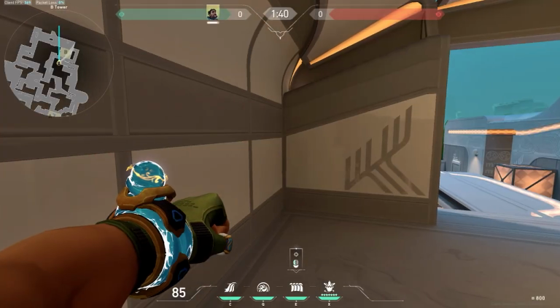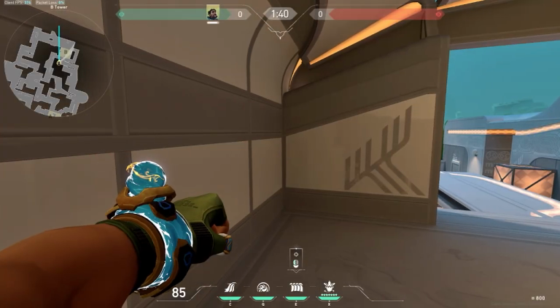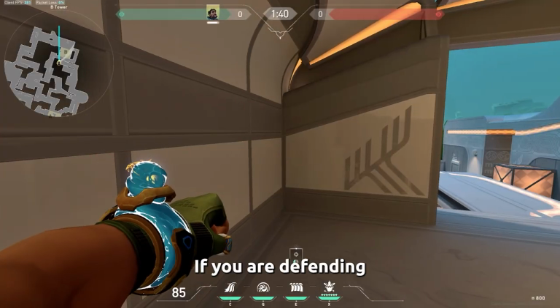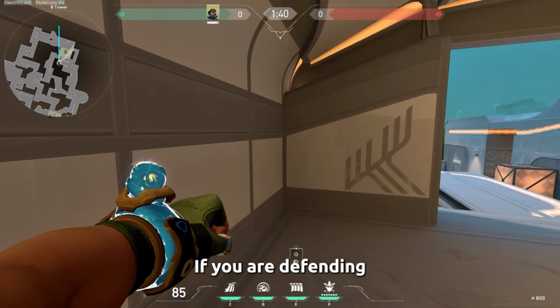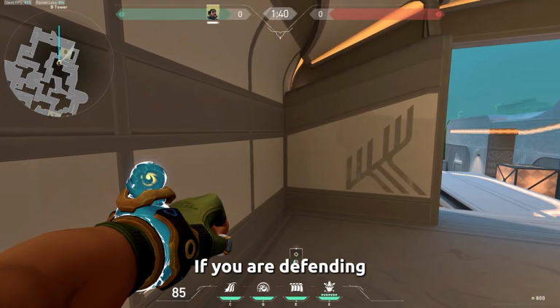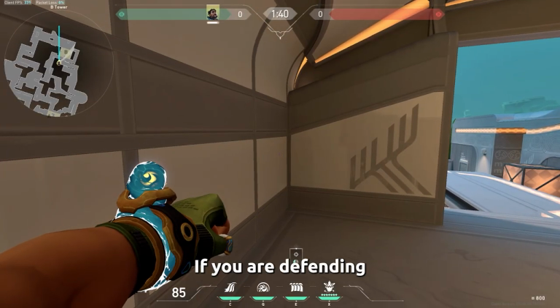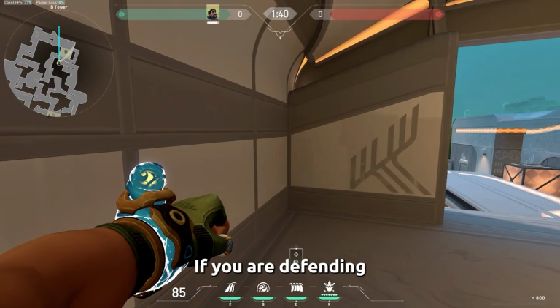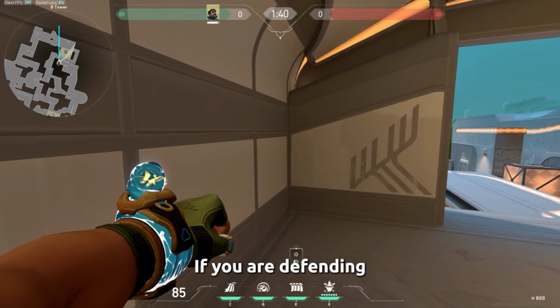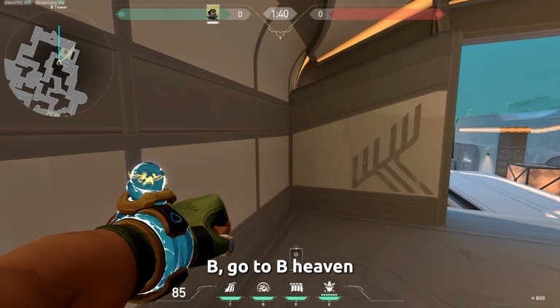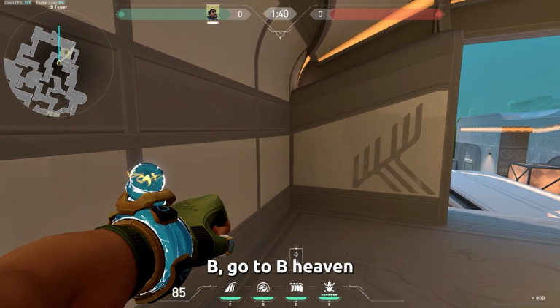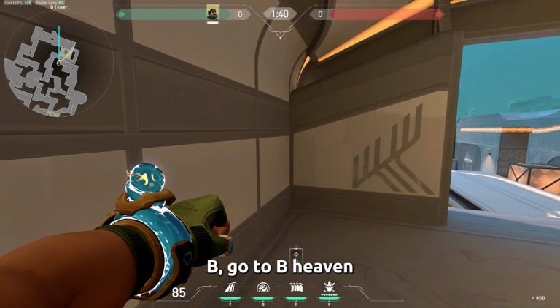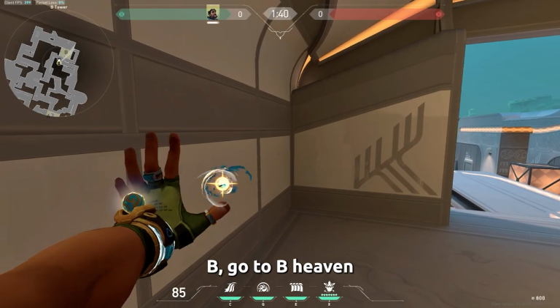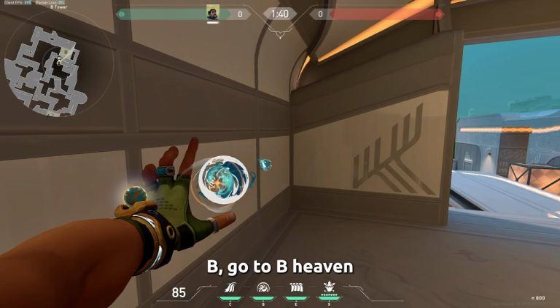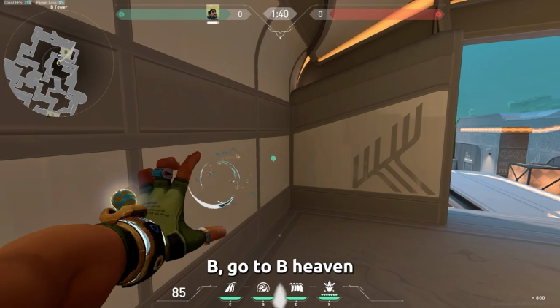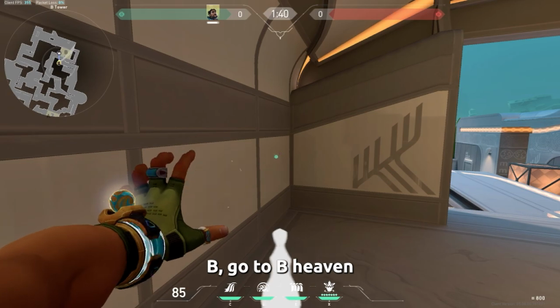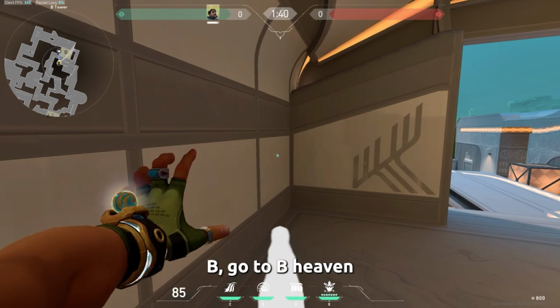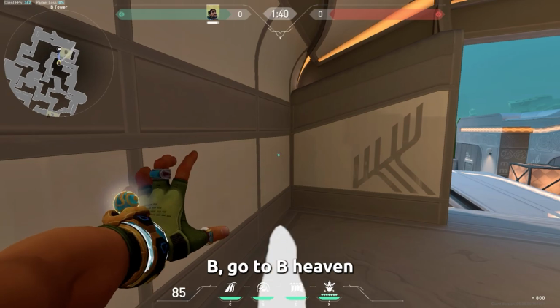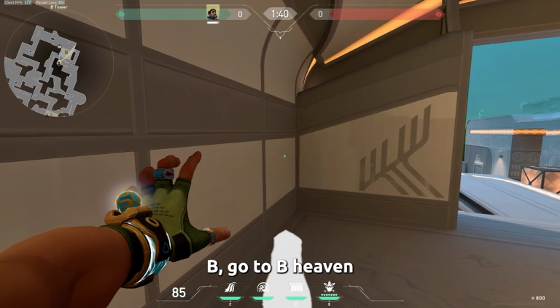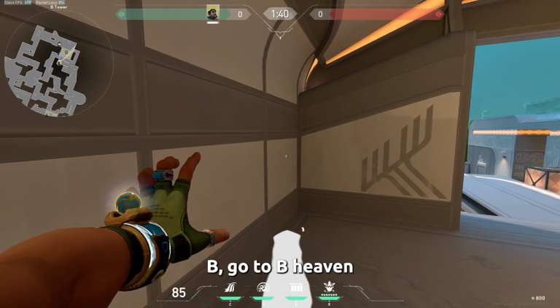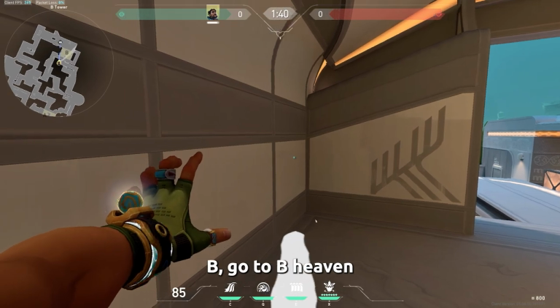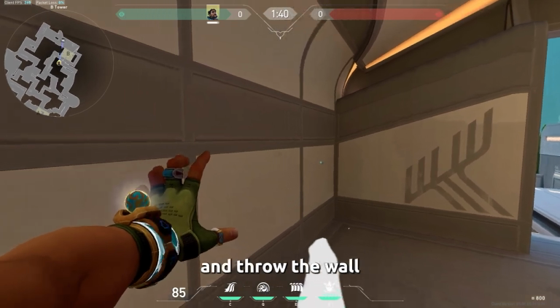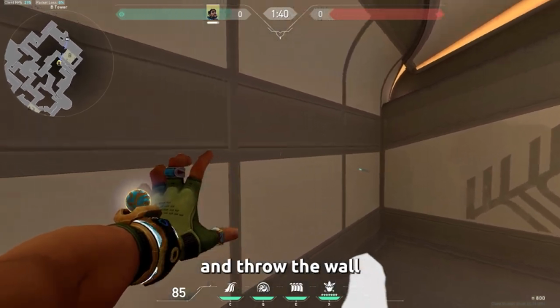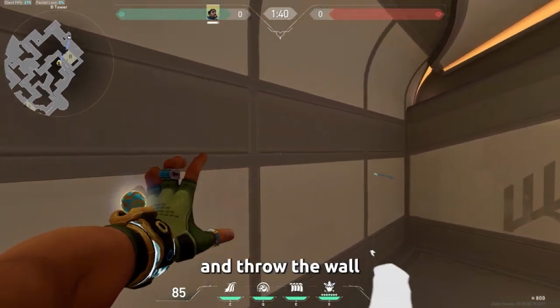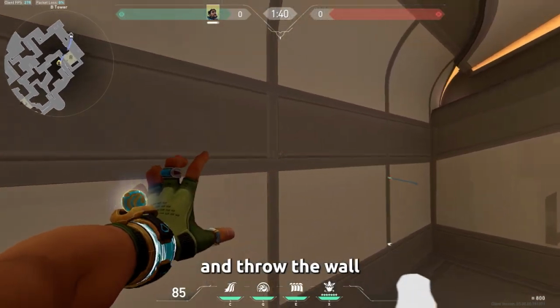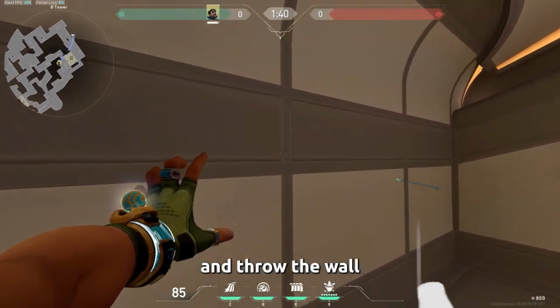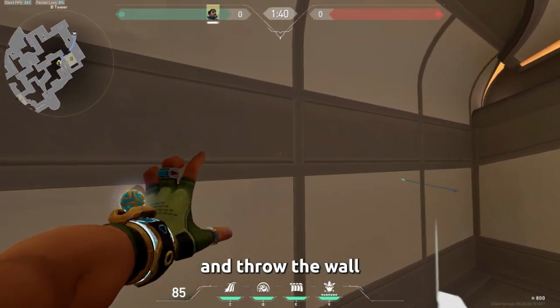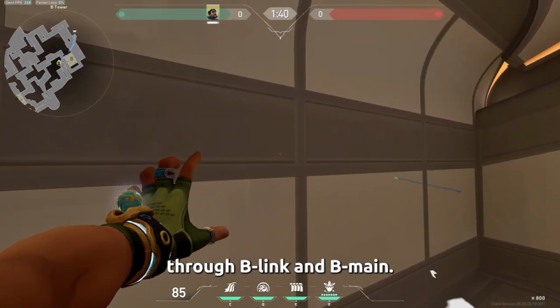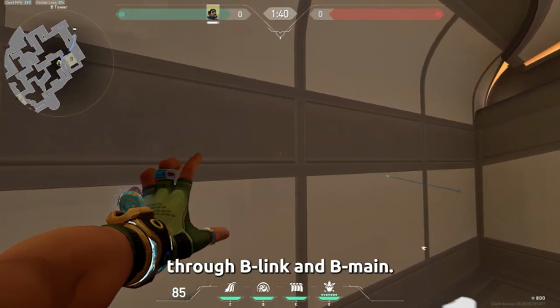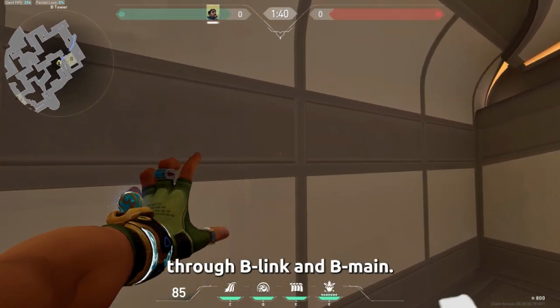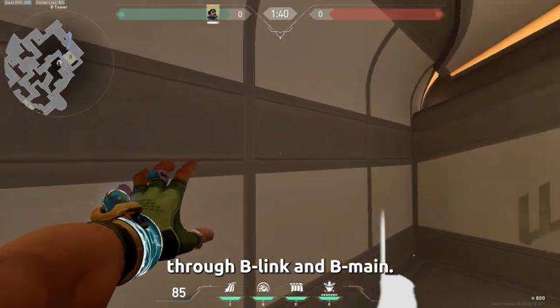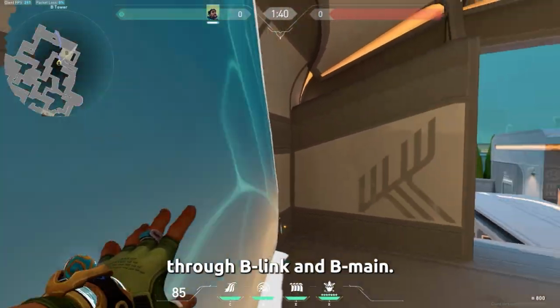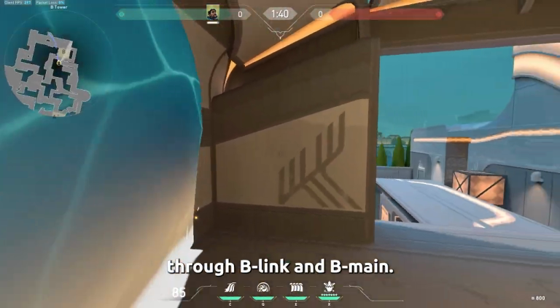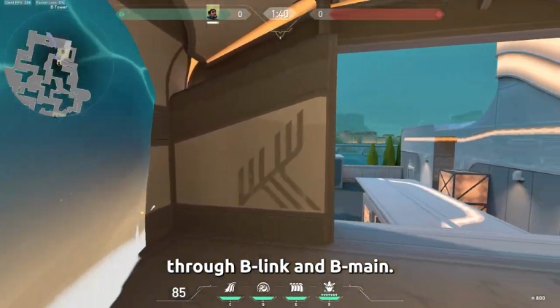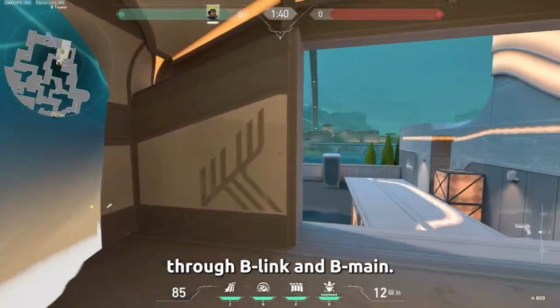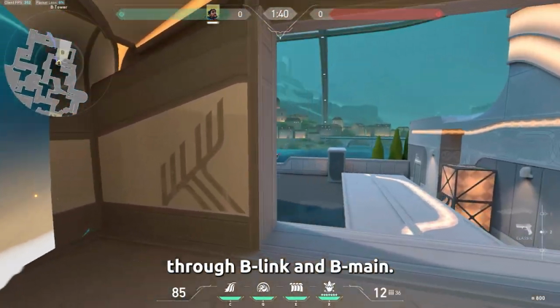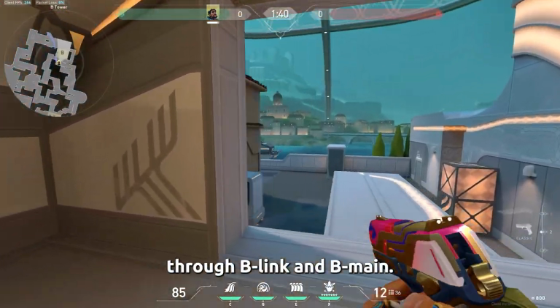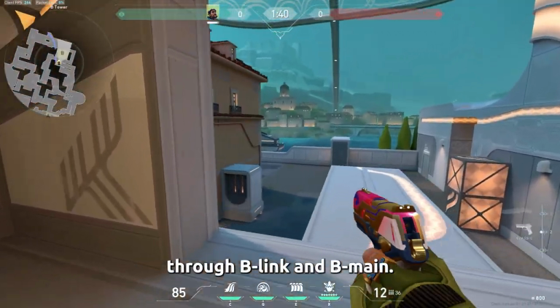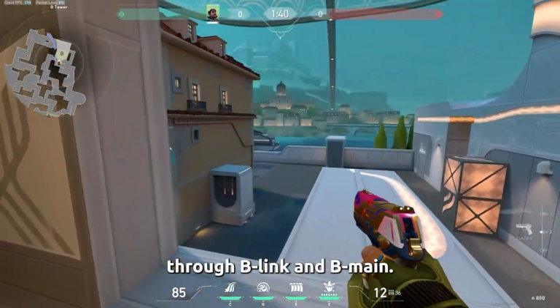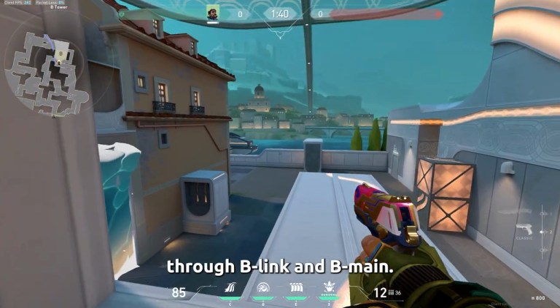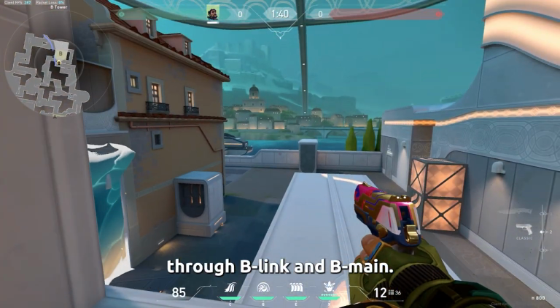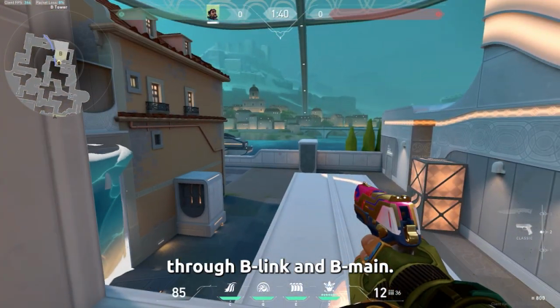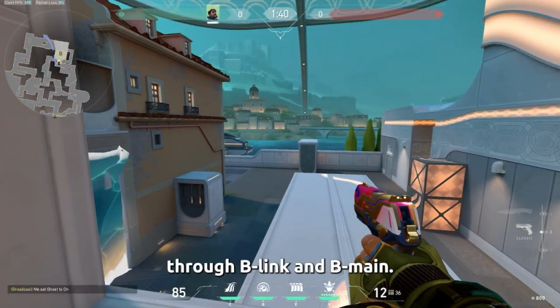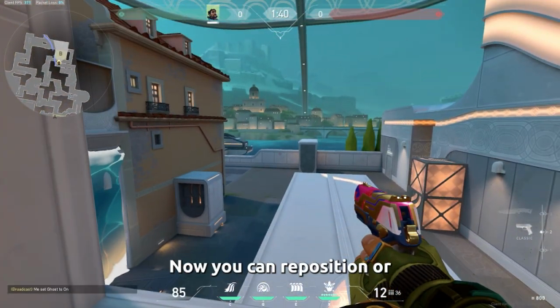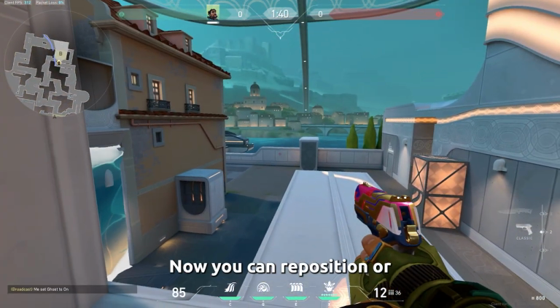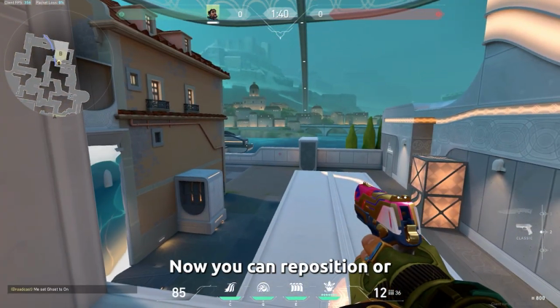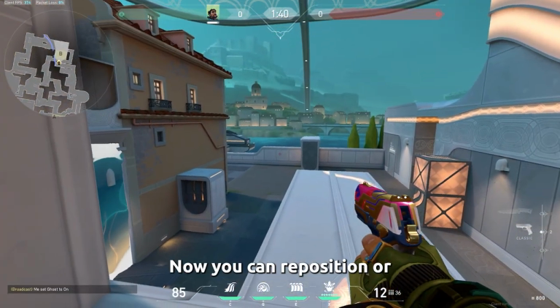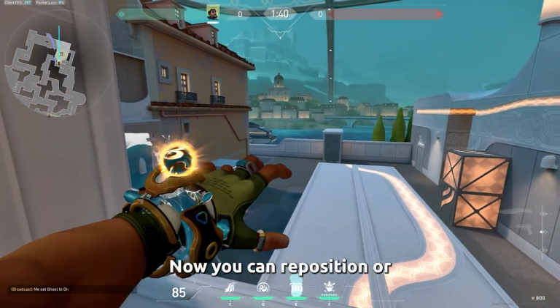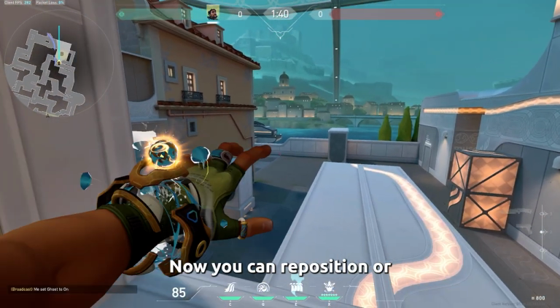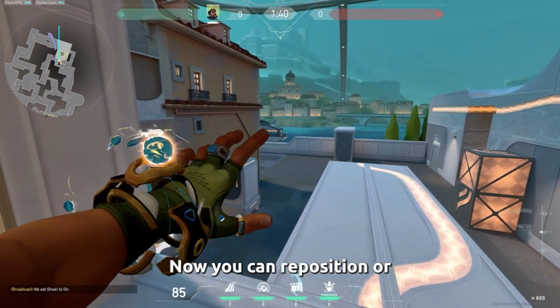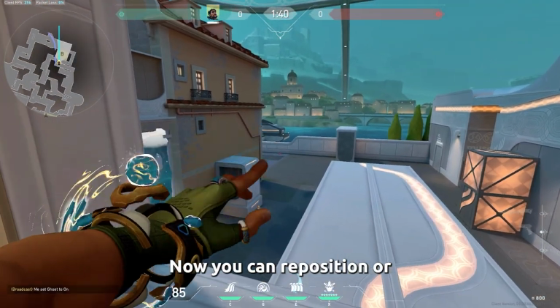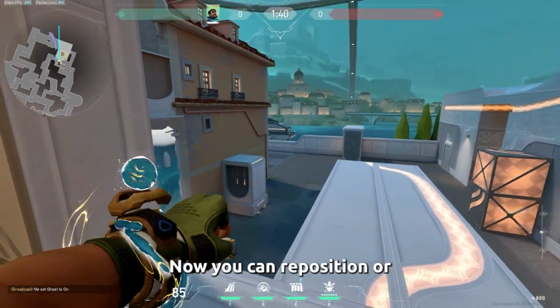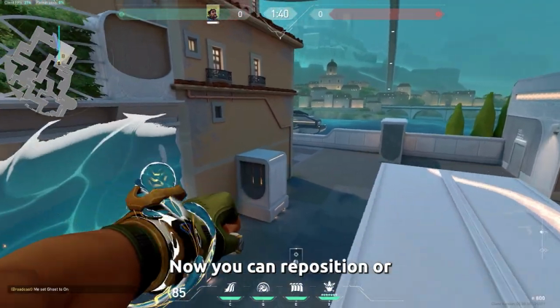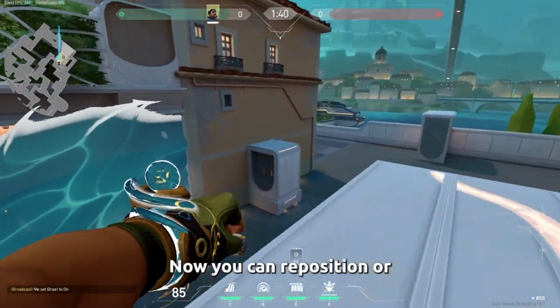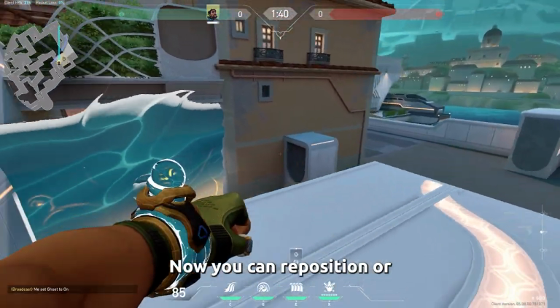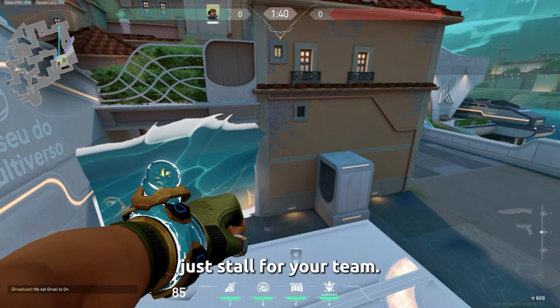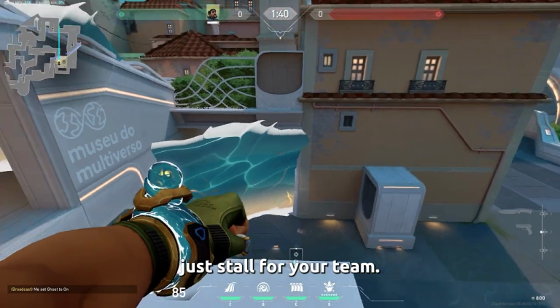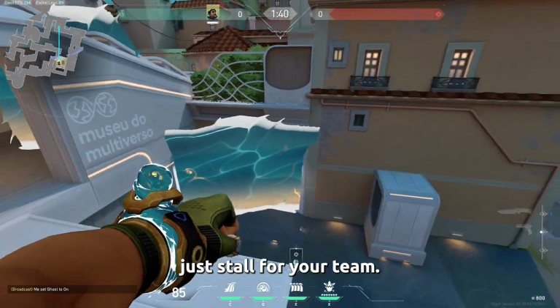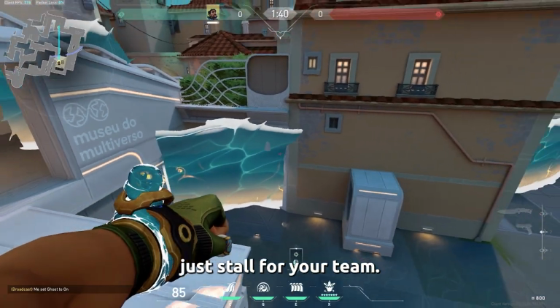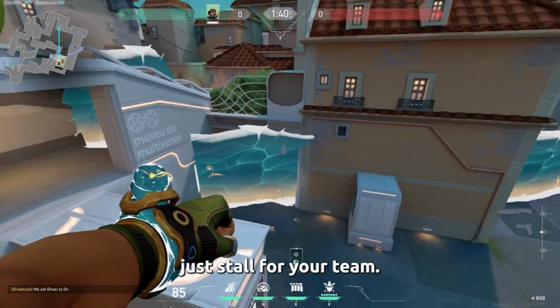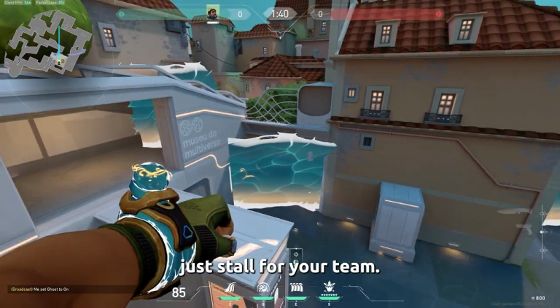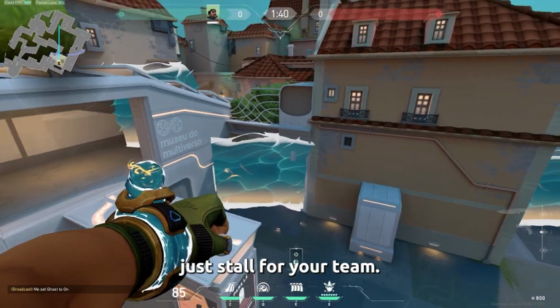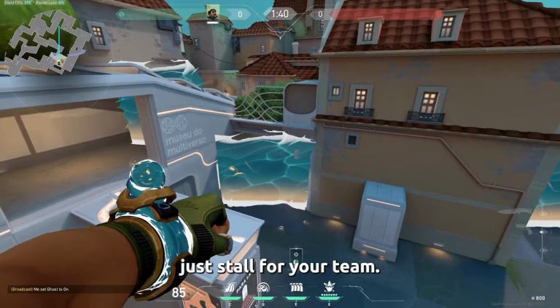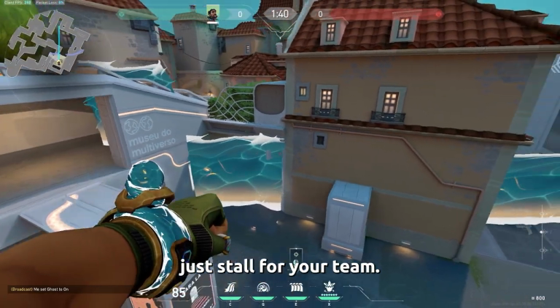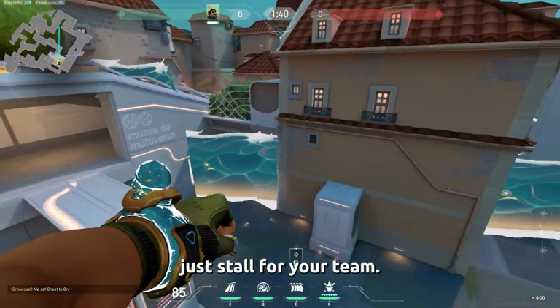If you are defending B, go to B heaven and throw the wall through B link and B main. Now you can reposition or just stall for your team.